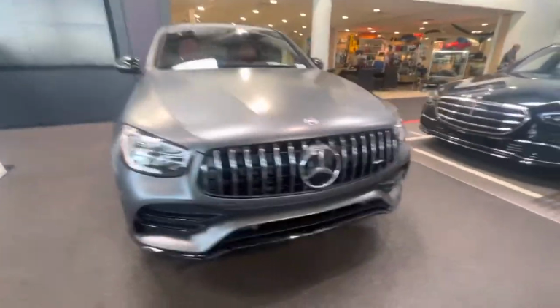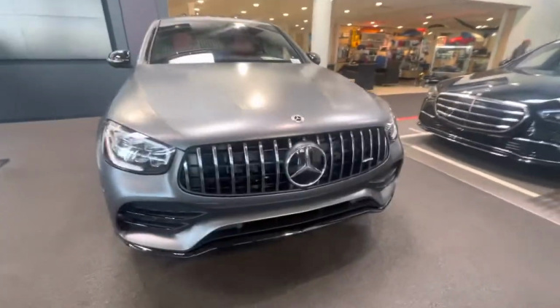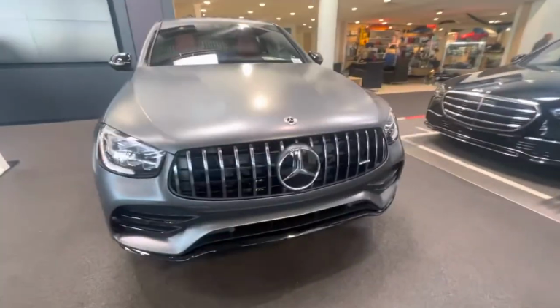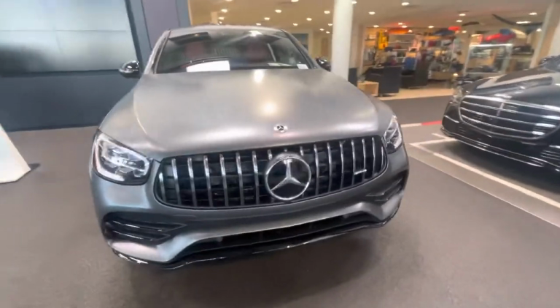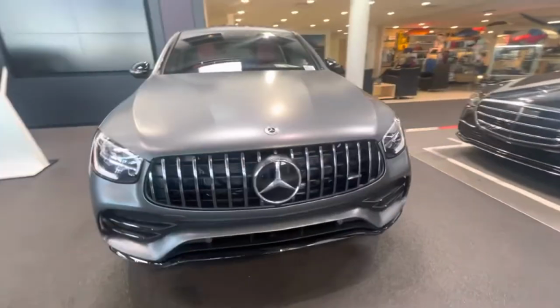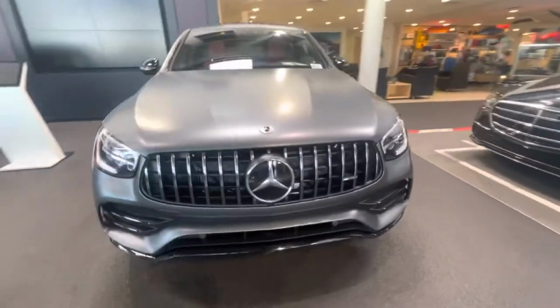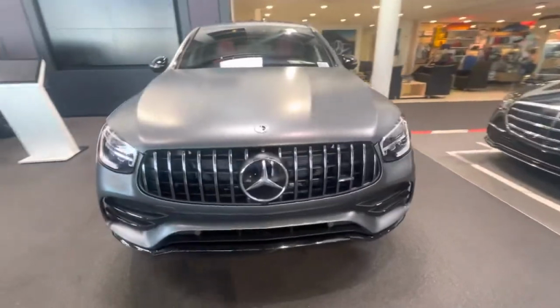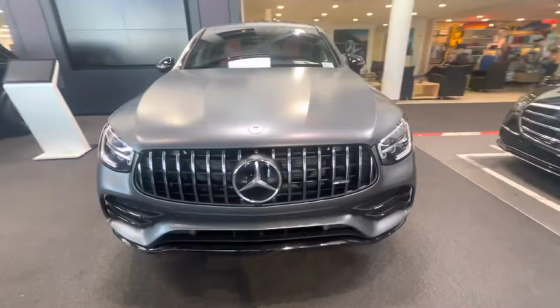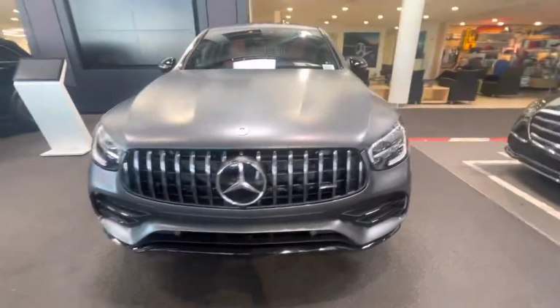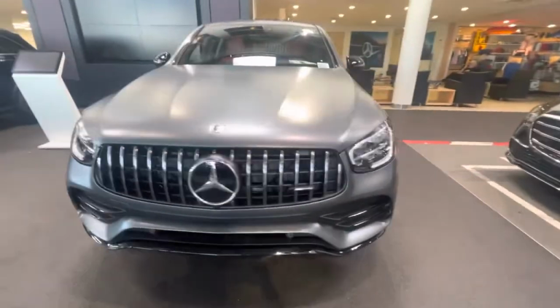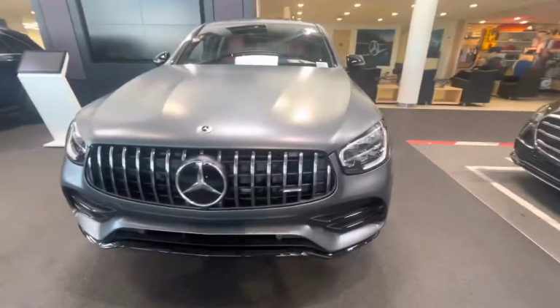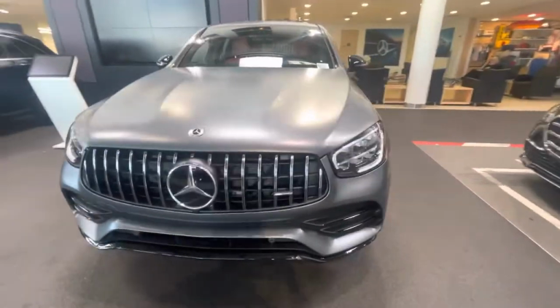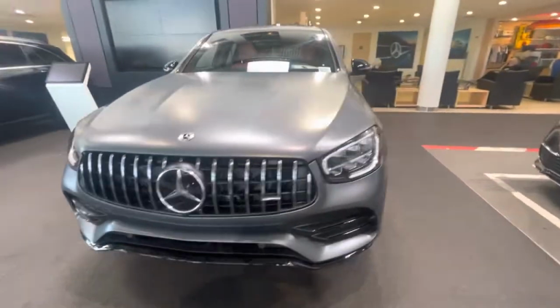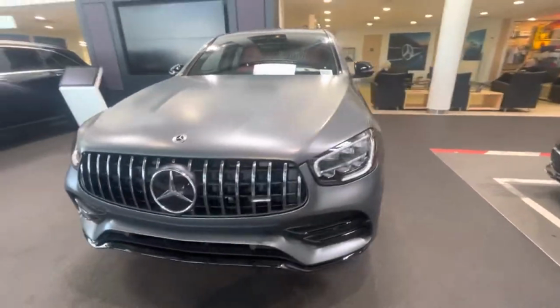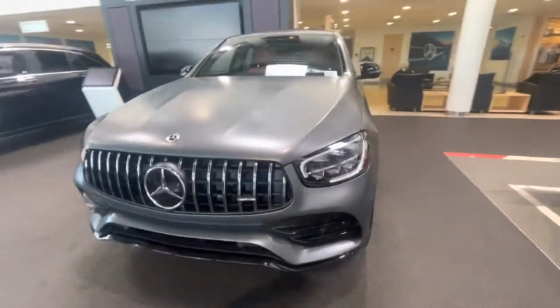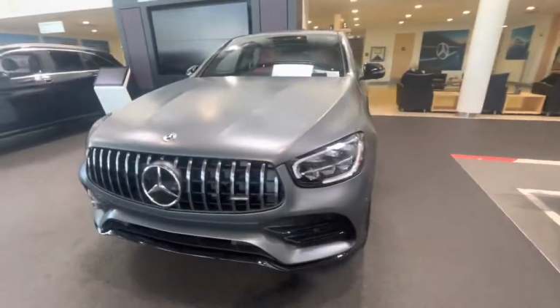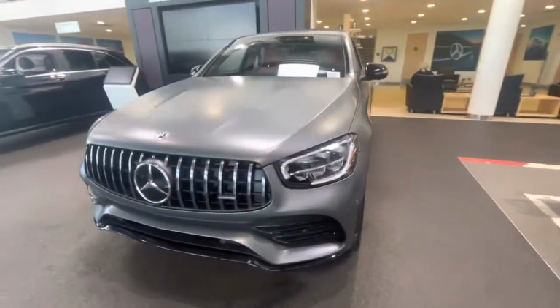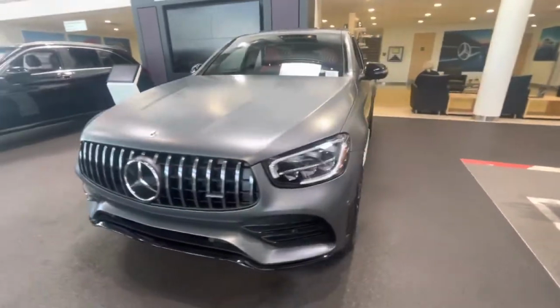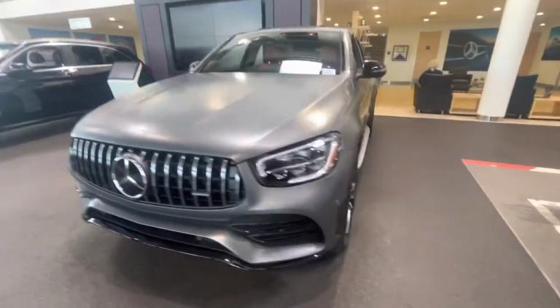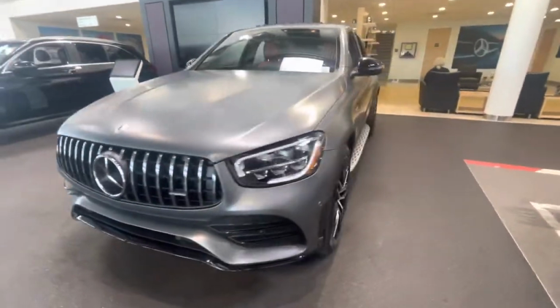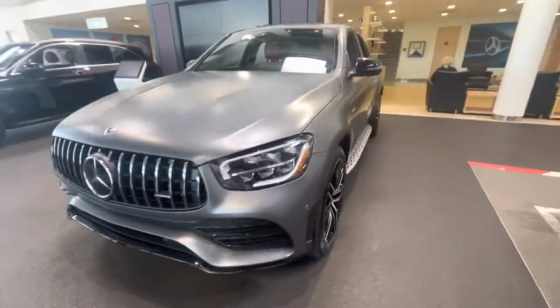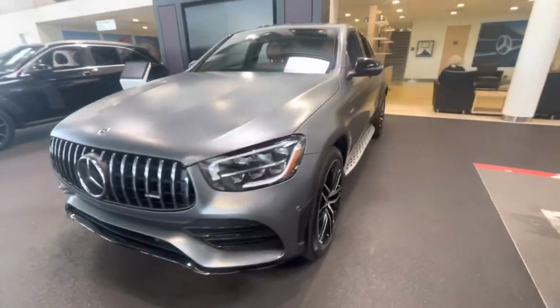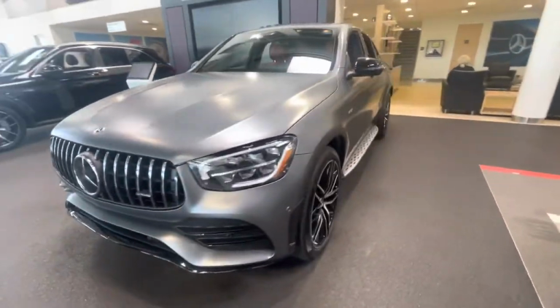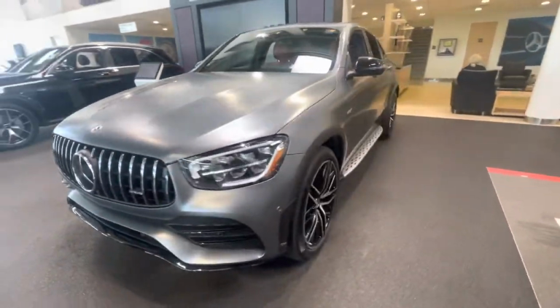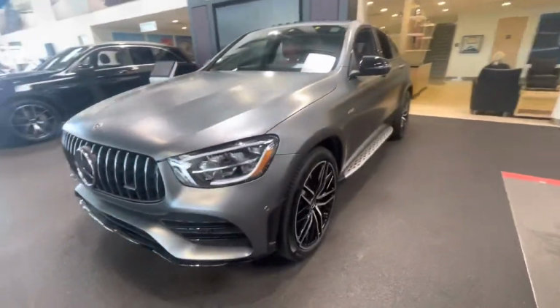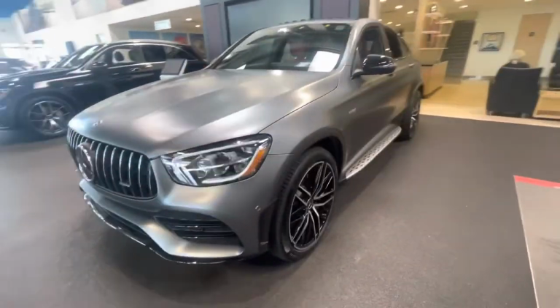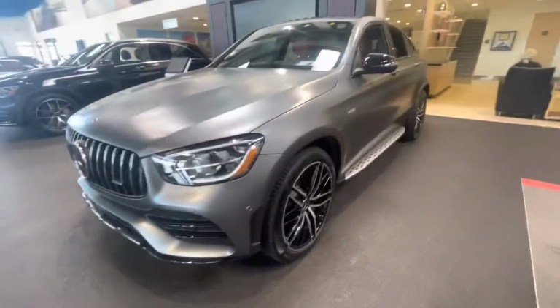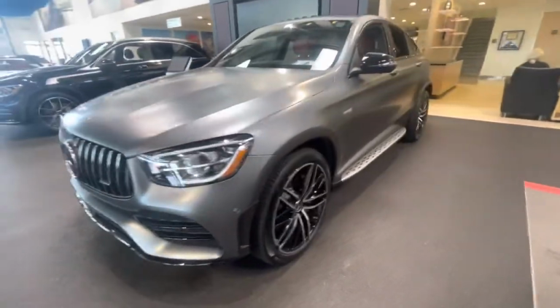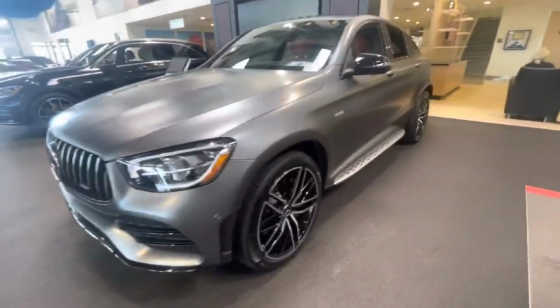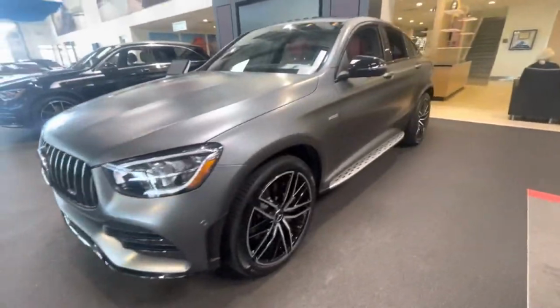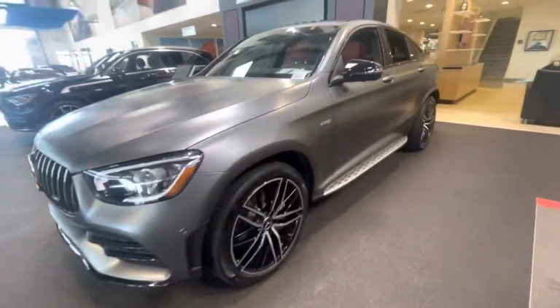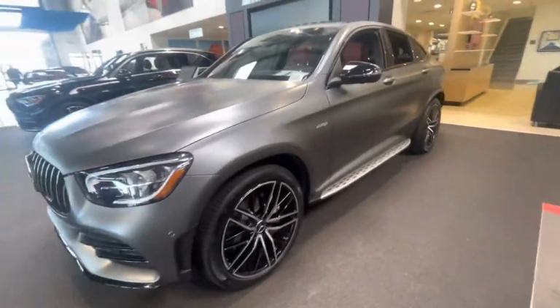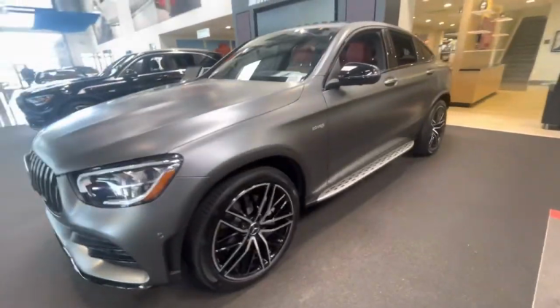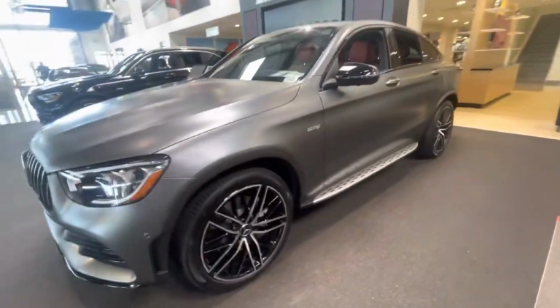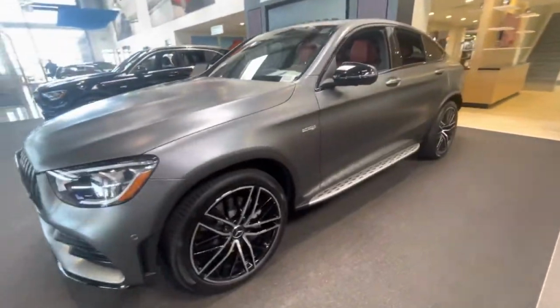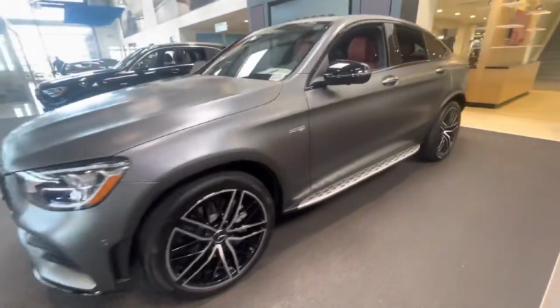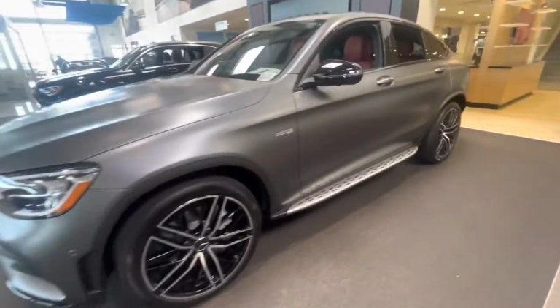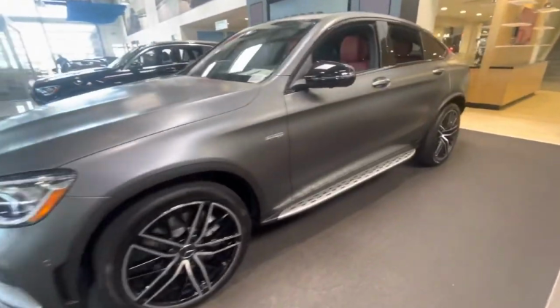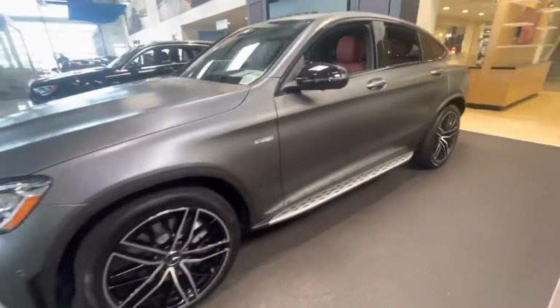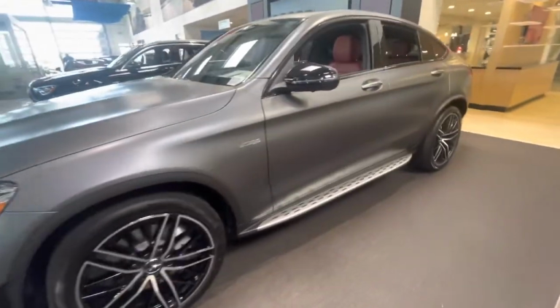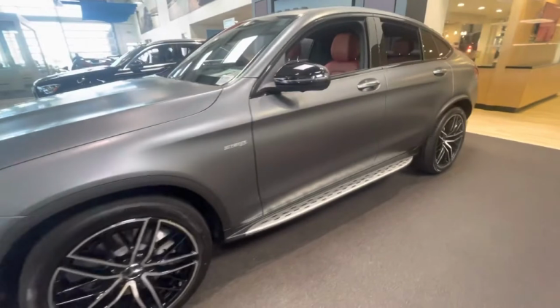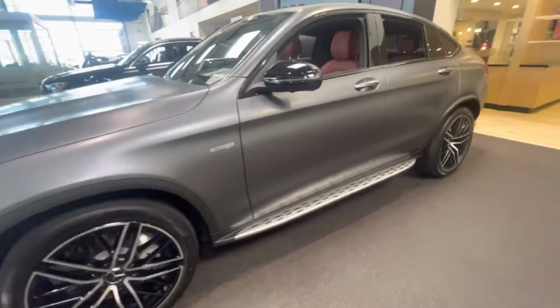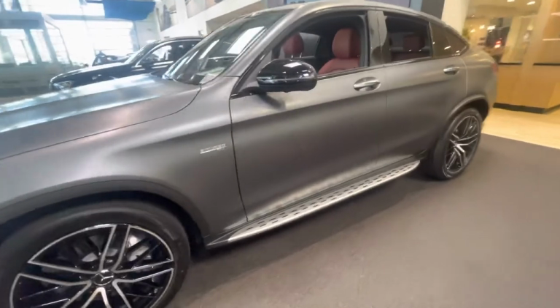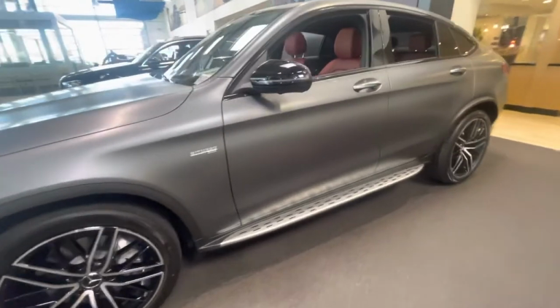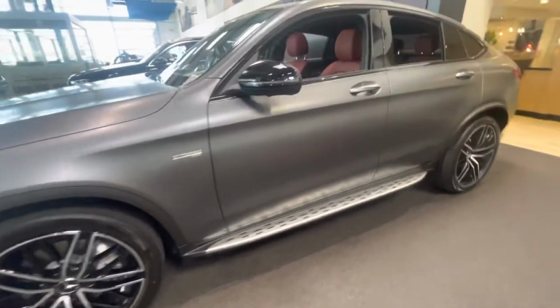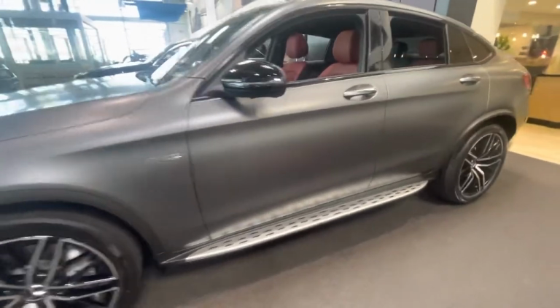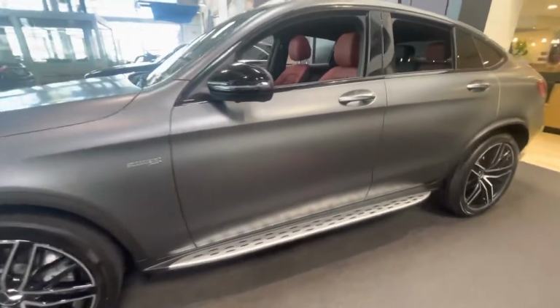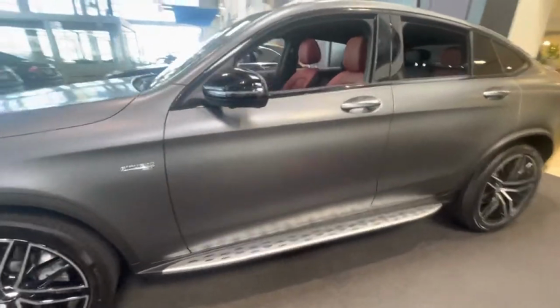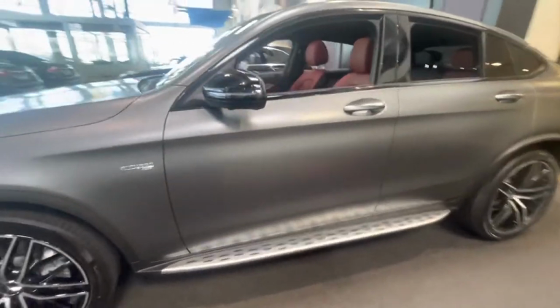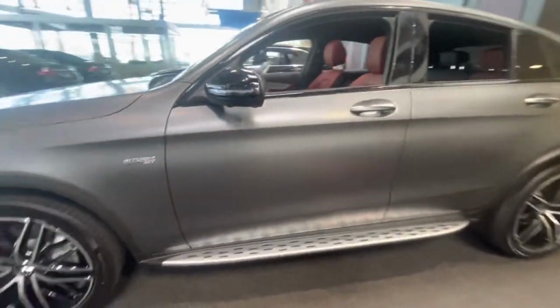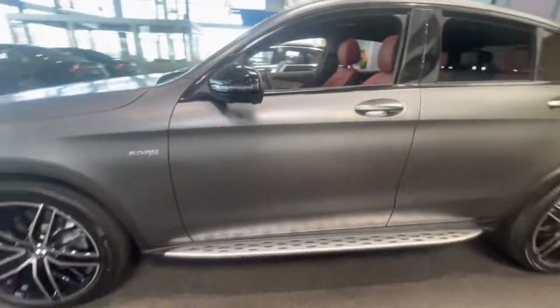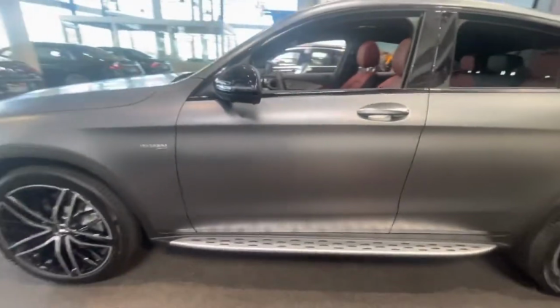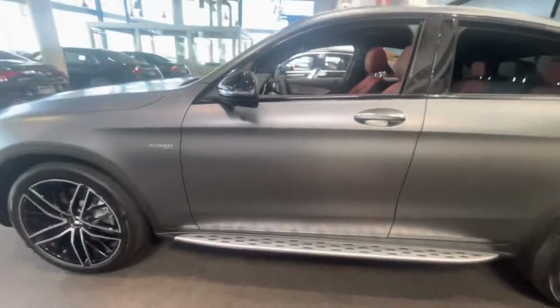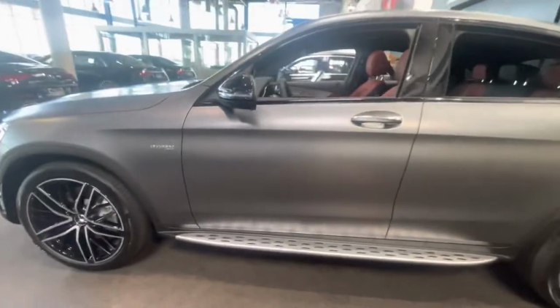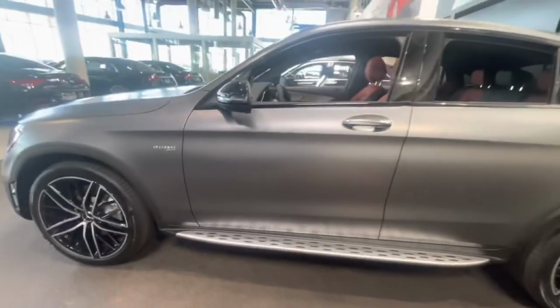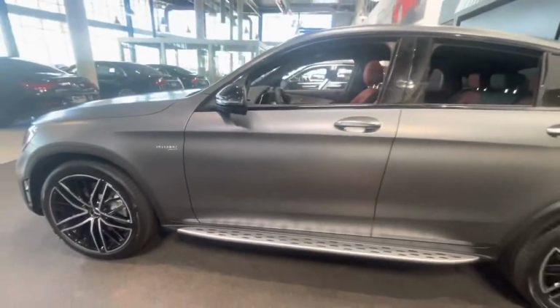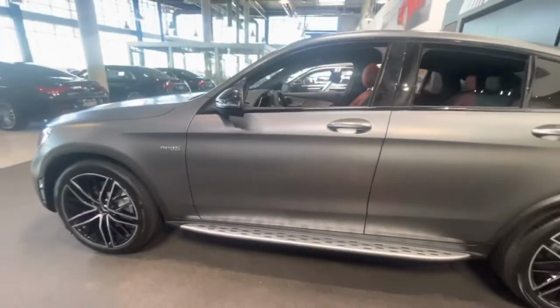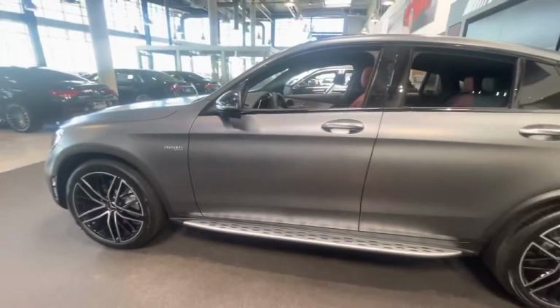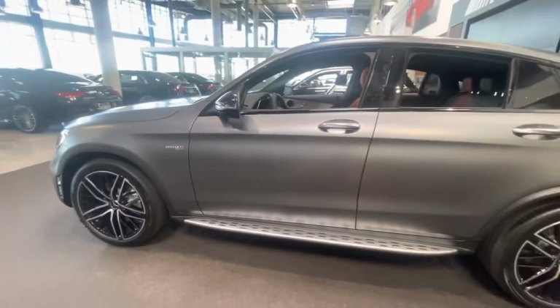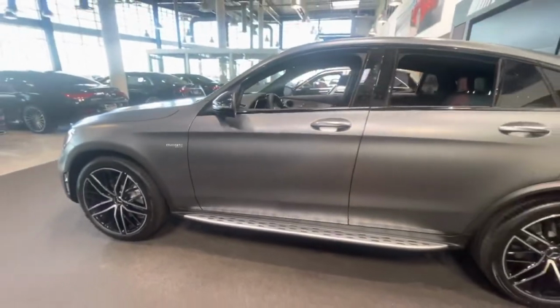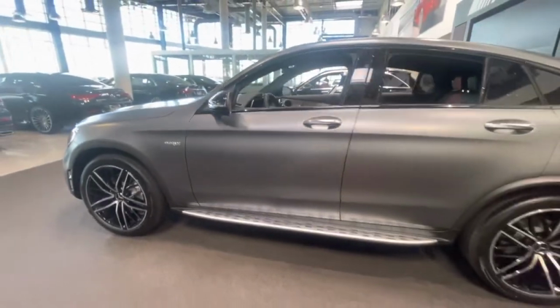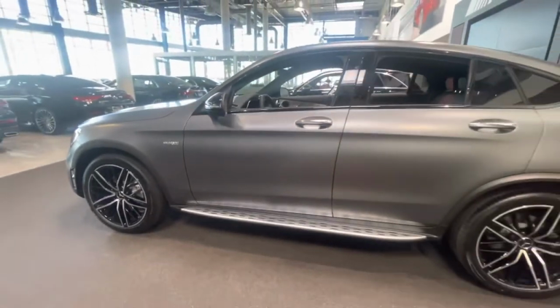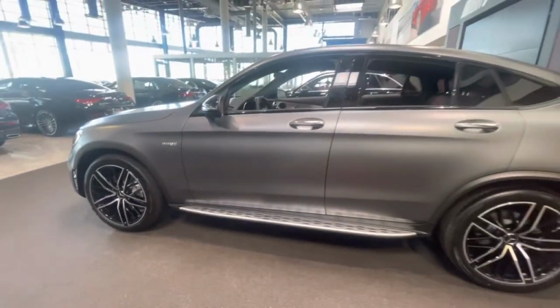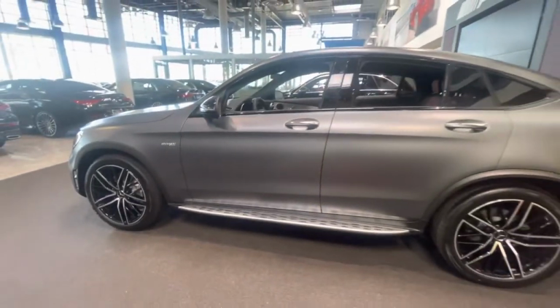I've been drooling over this for a couple weeks, but I've got to stay with my car for a while — I'm not going to let myself upgrade yet.